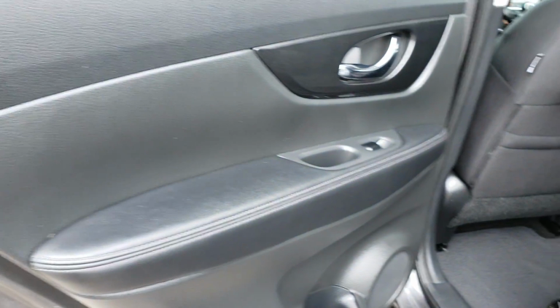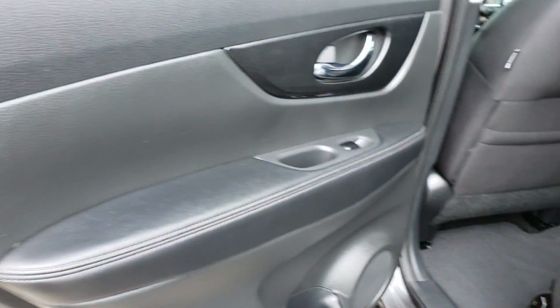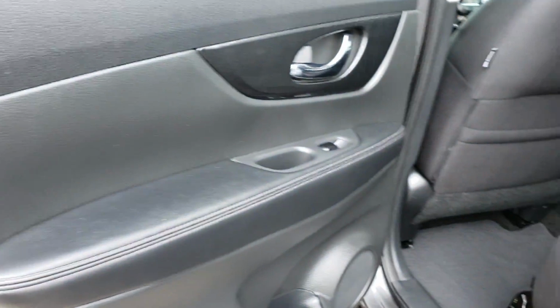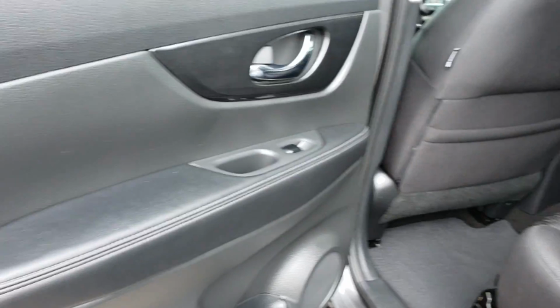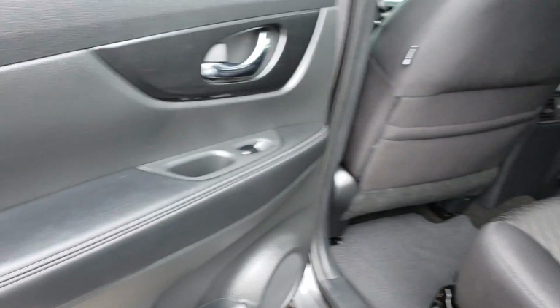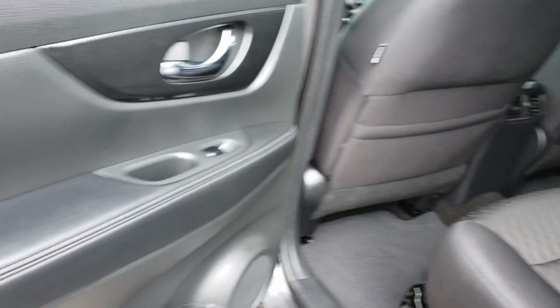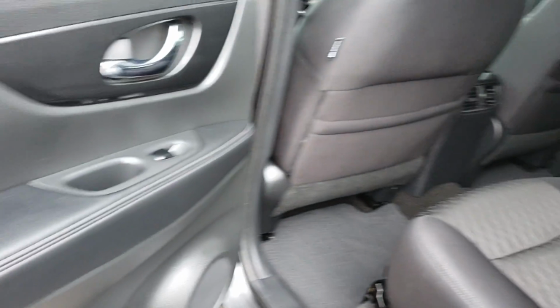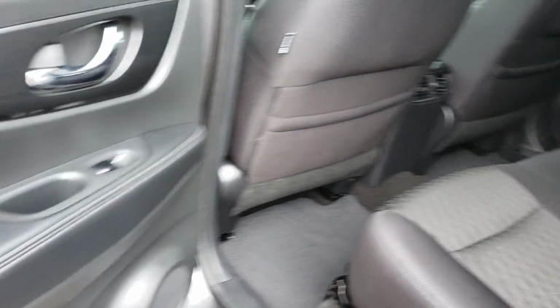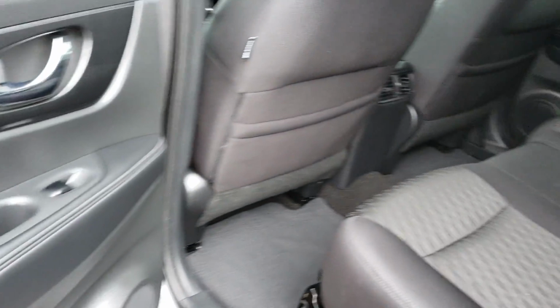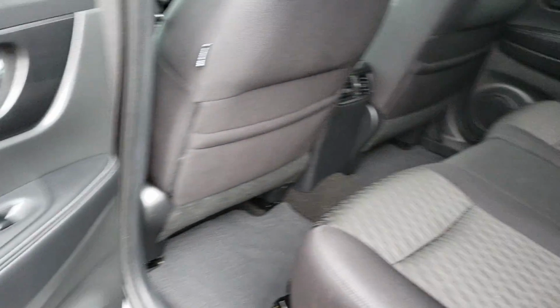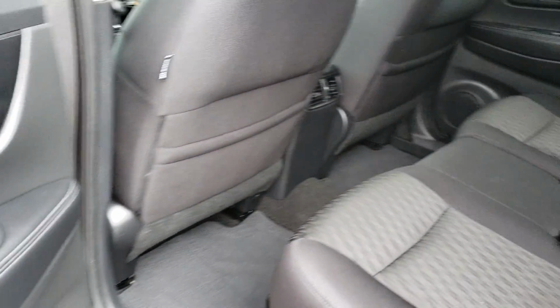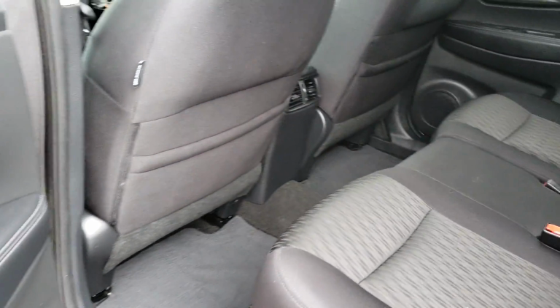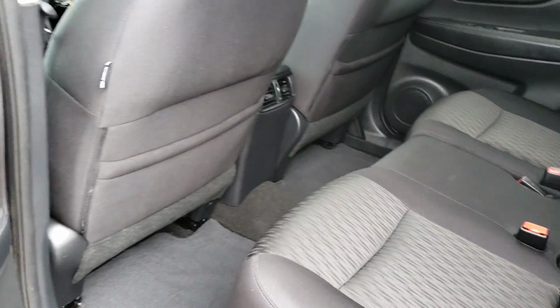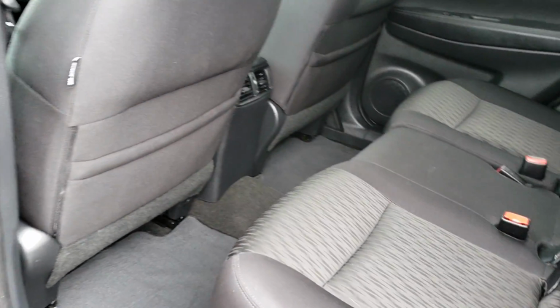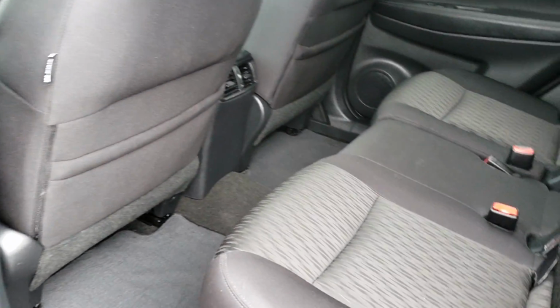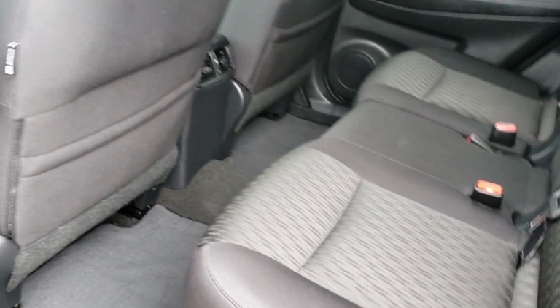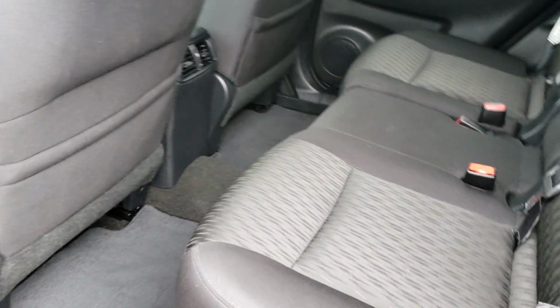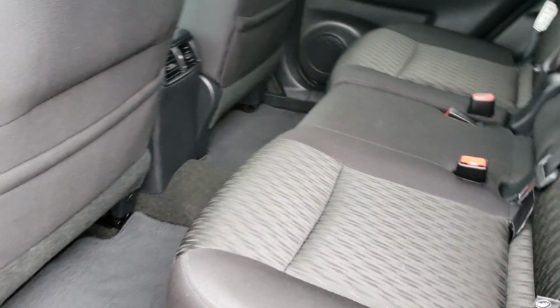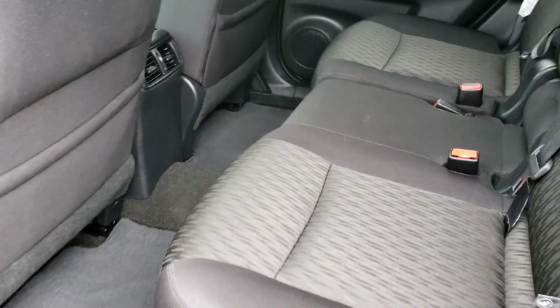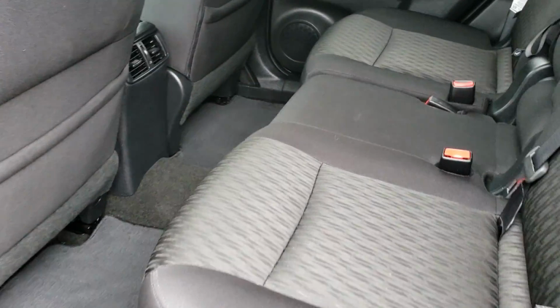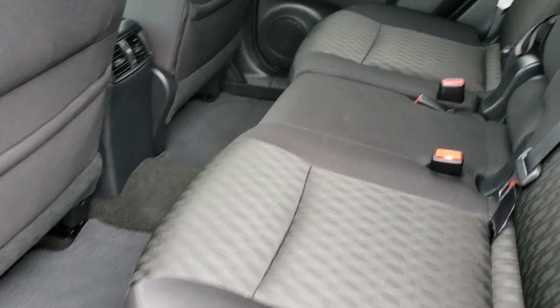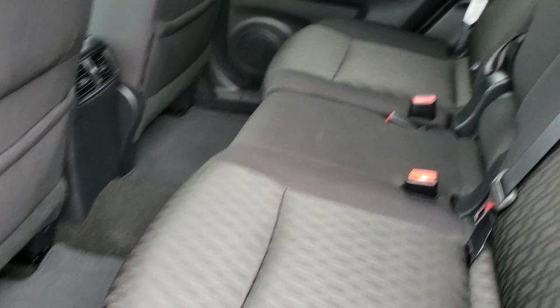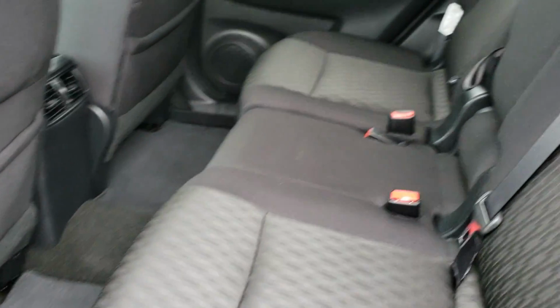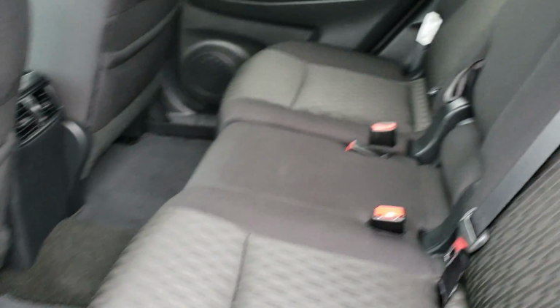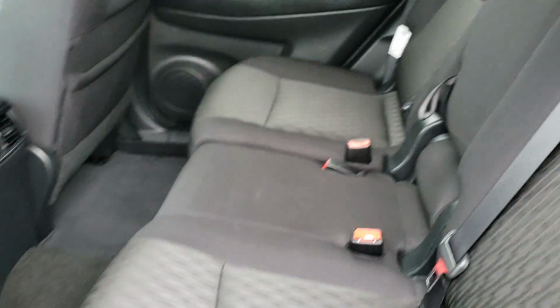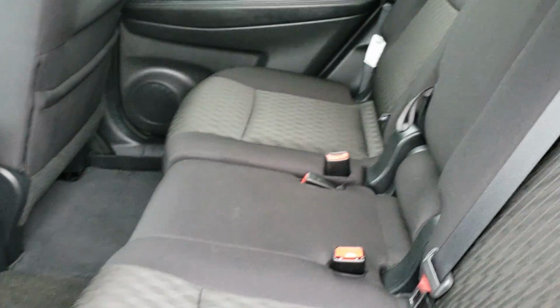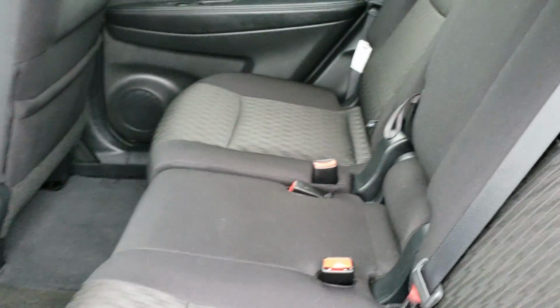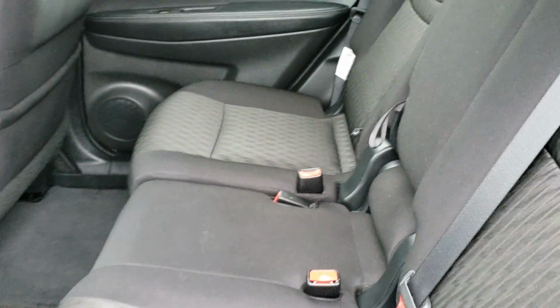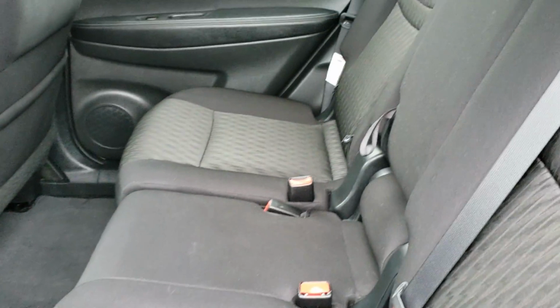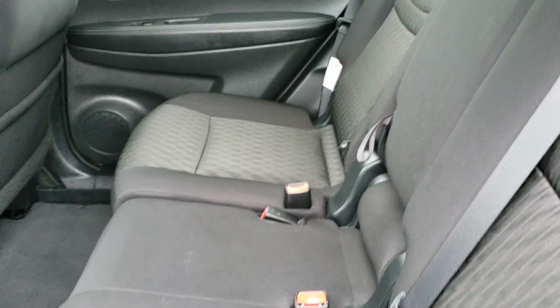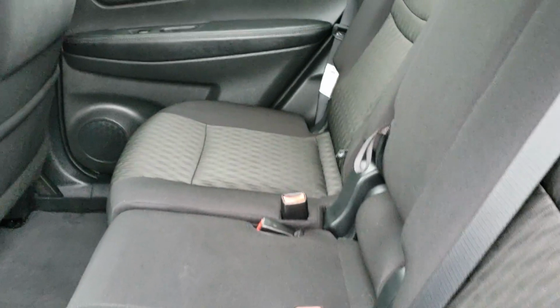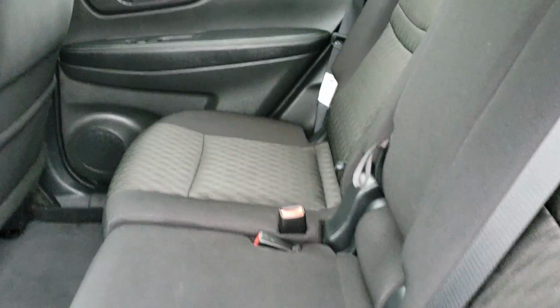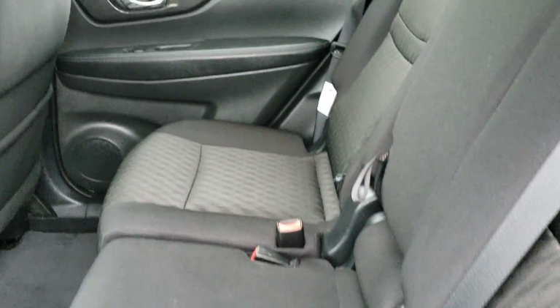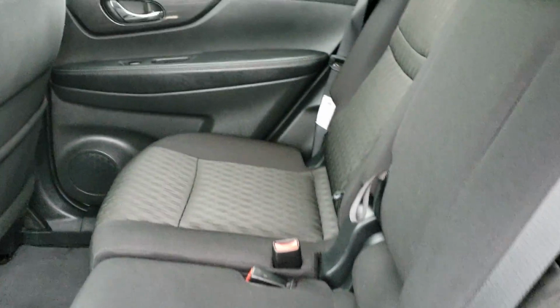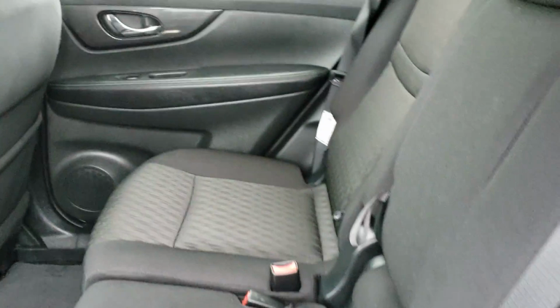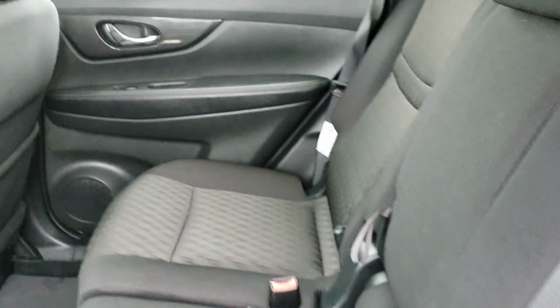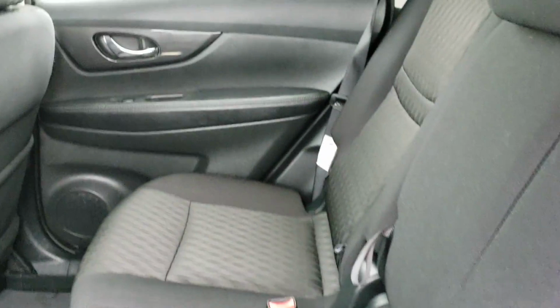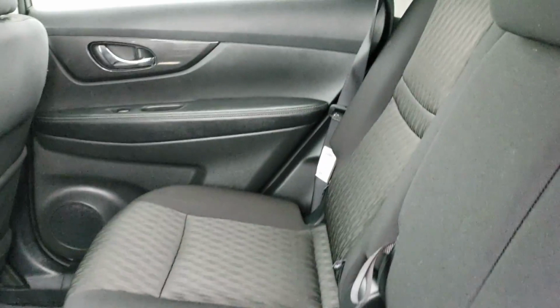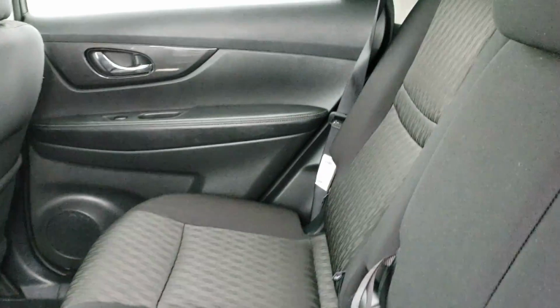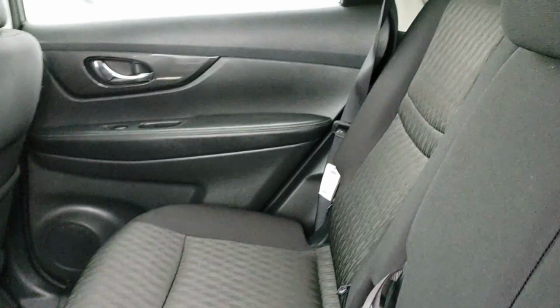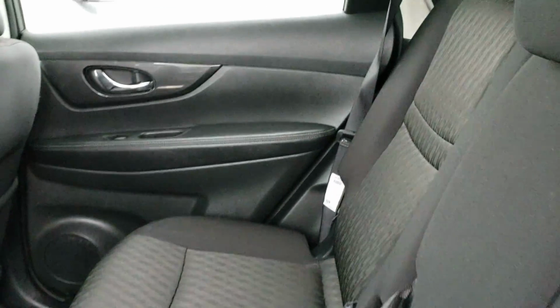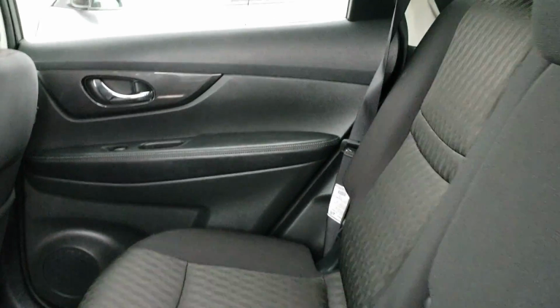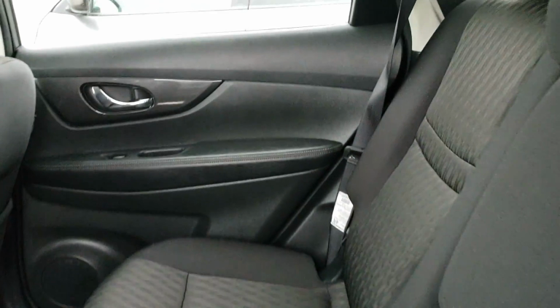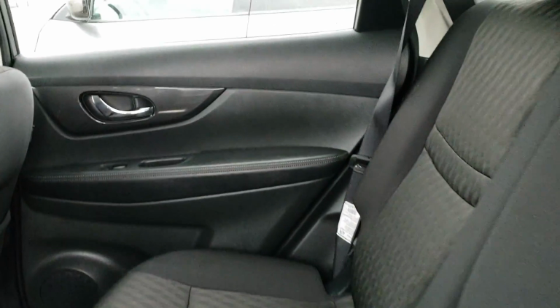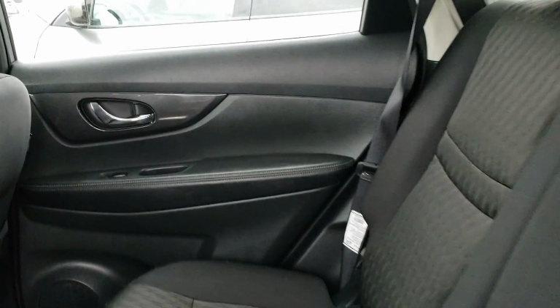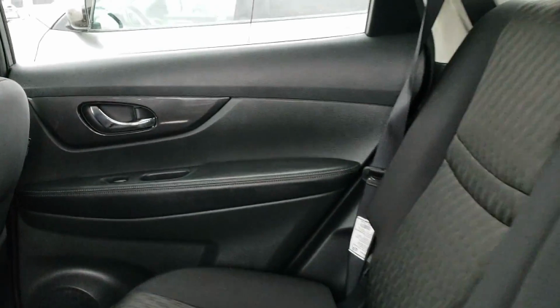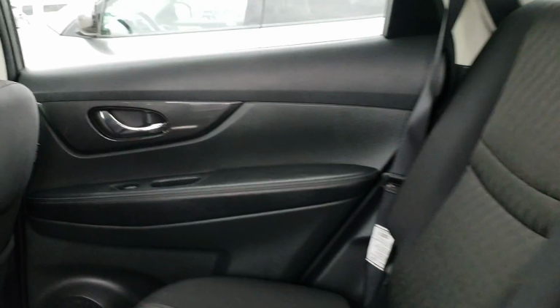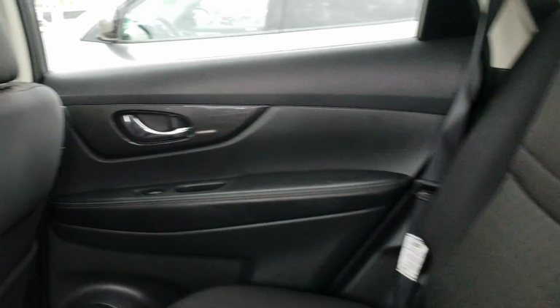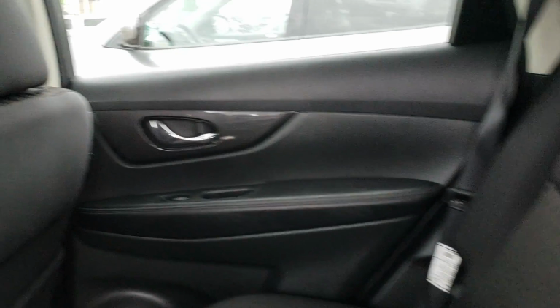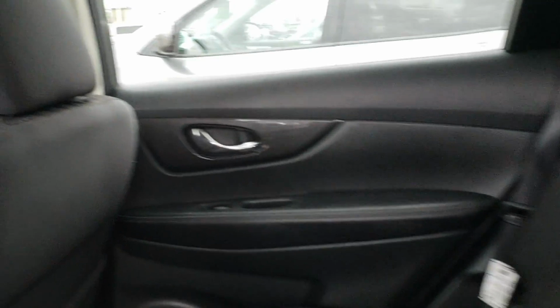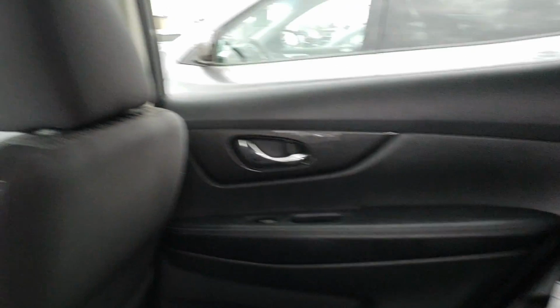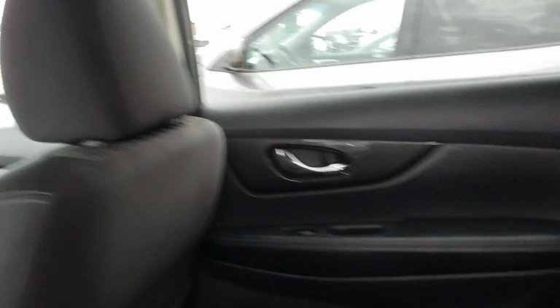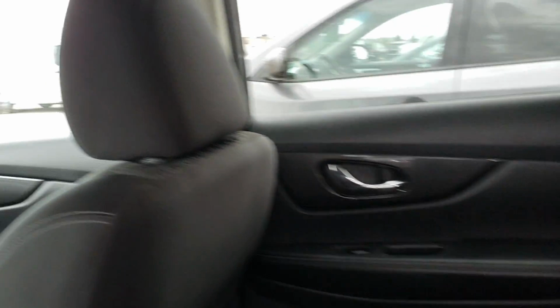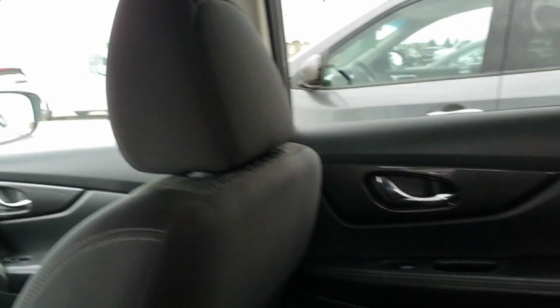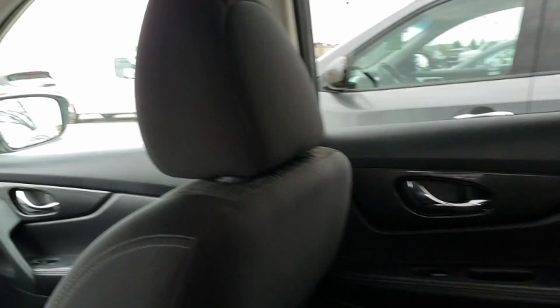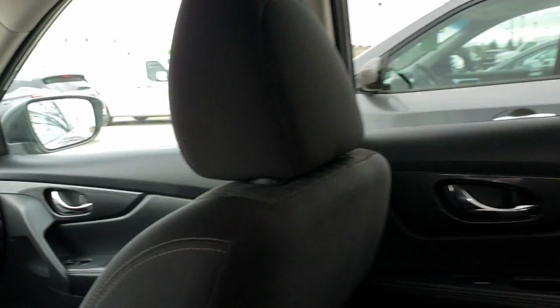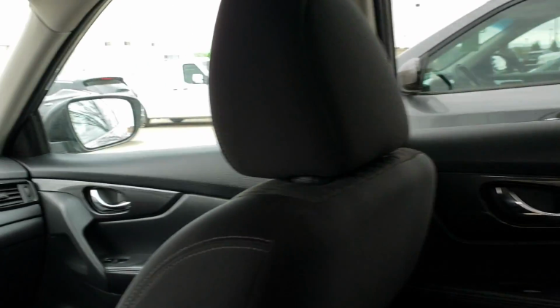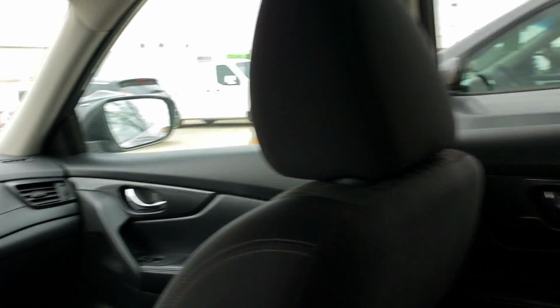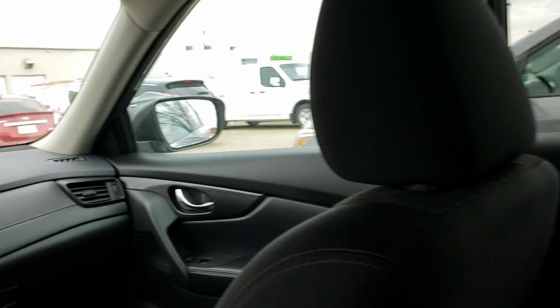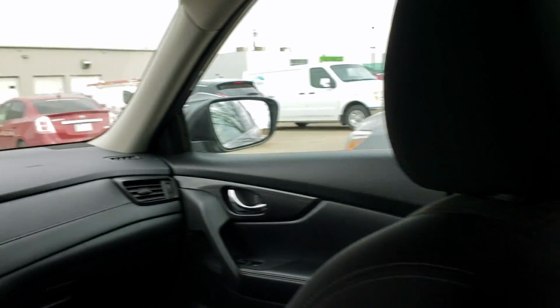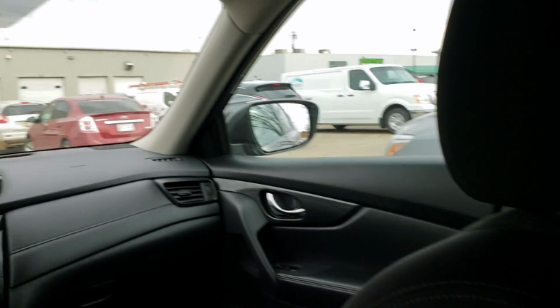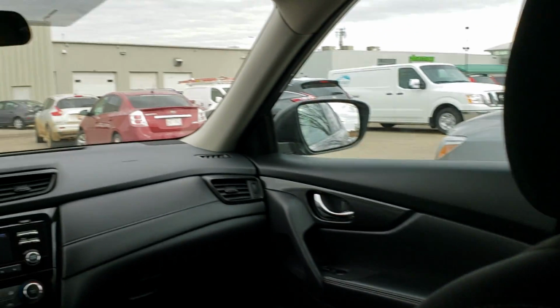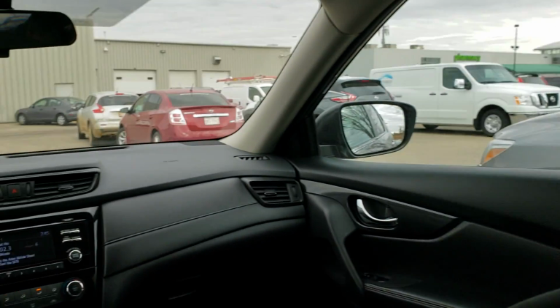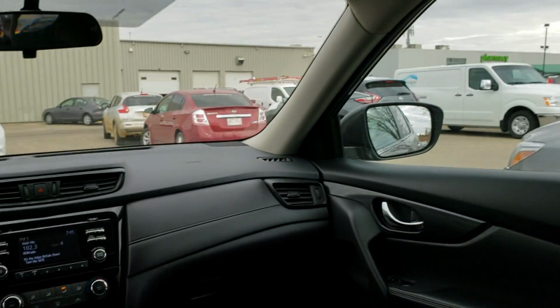Continue with the tour — now let me show you the back seats. It's in great shape, almost brand new.